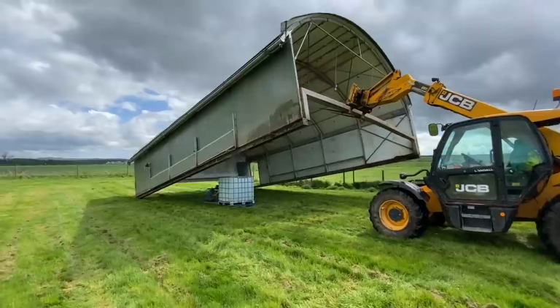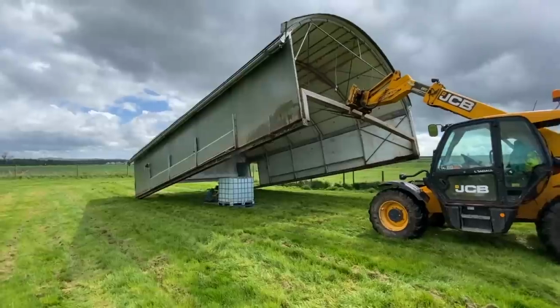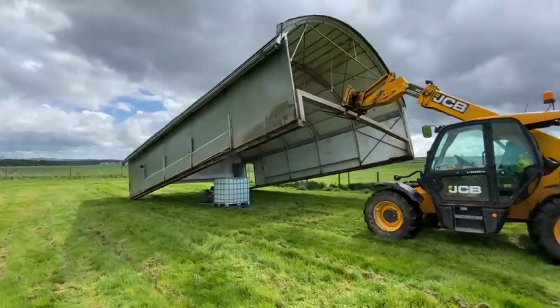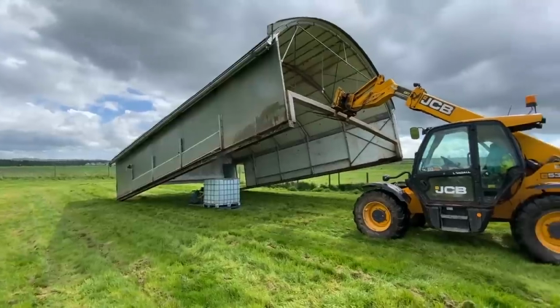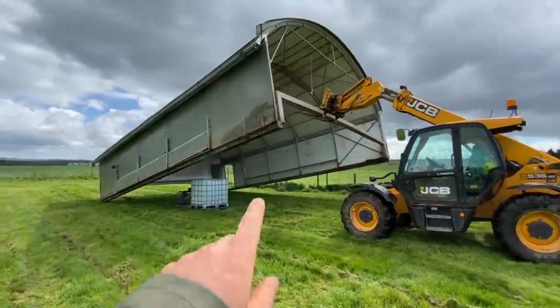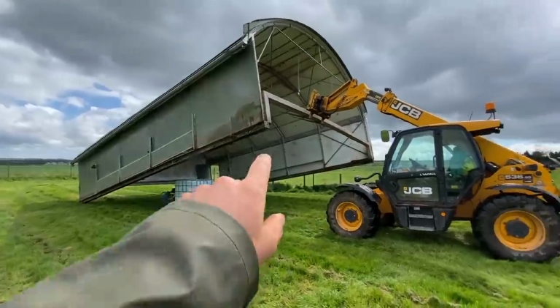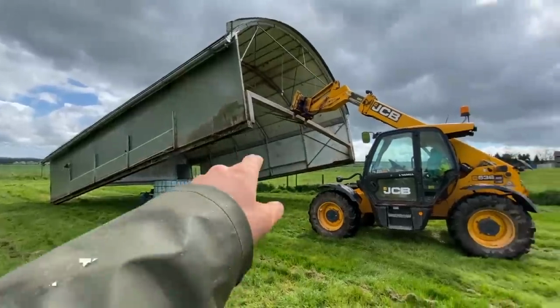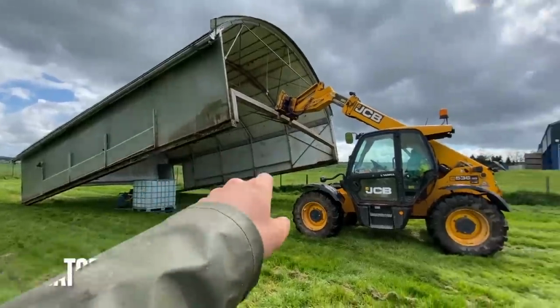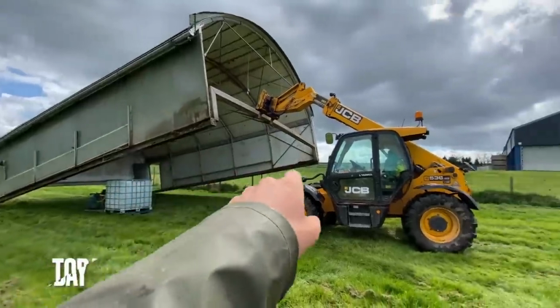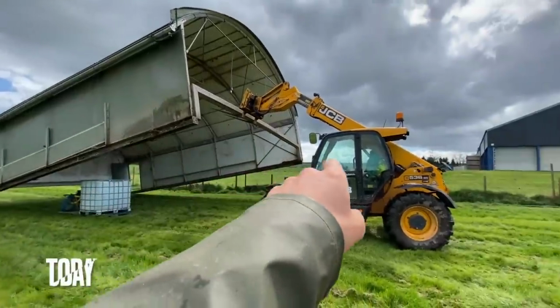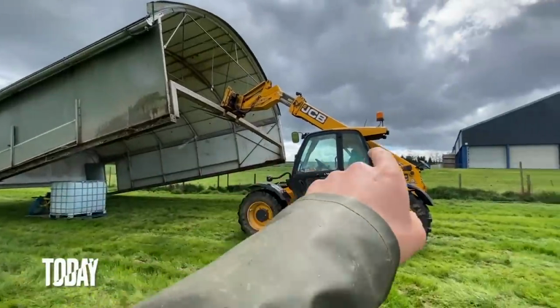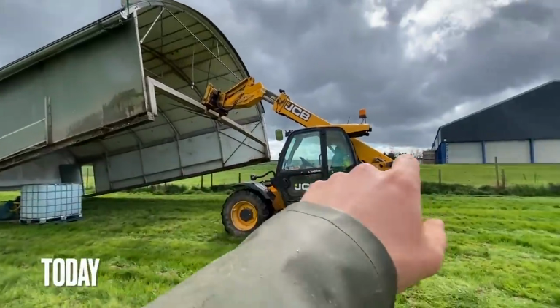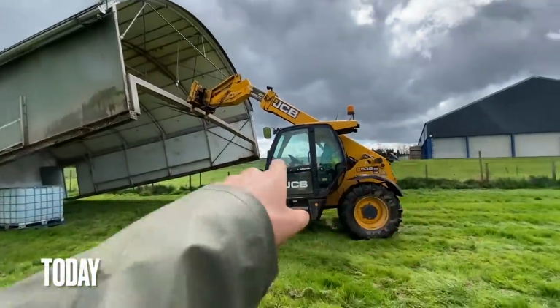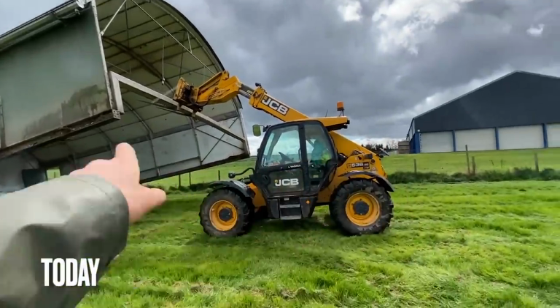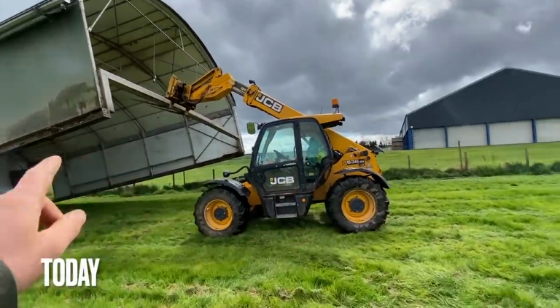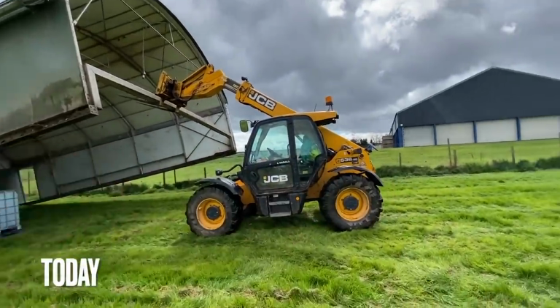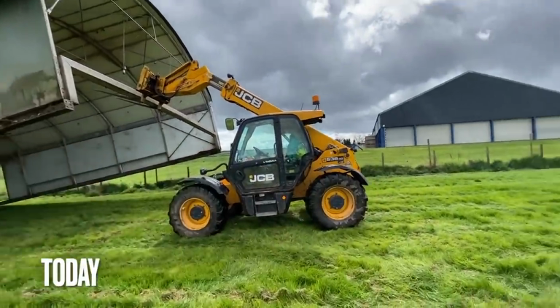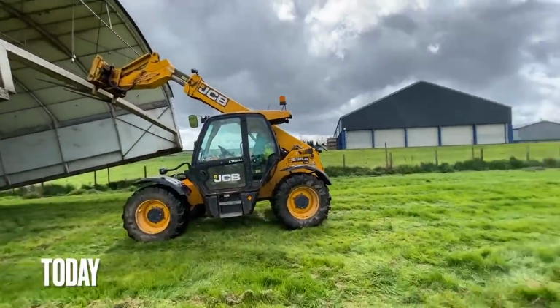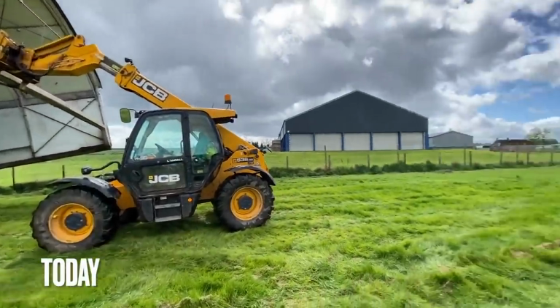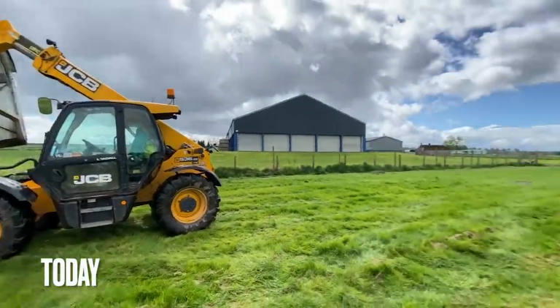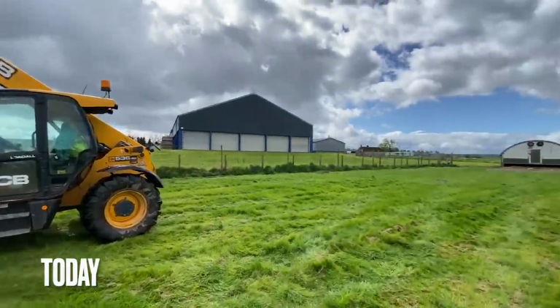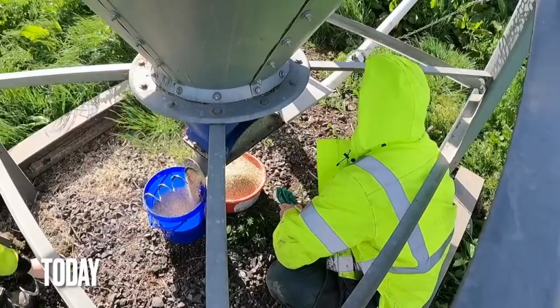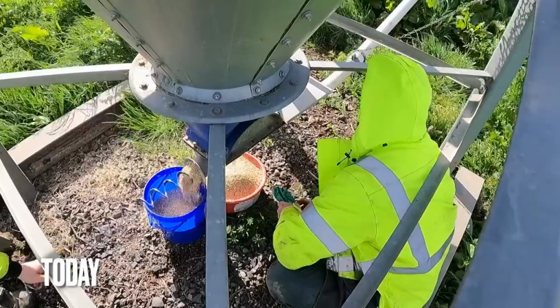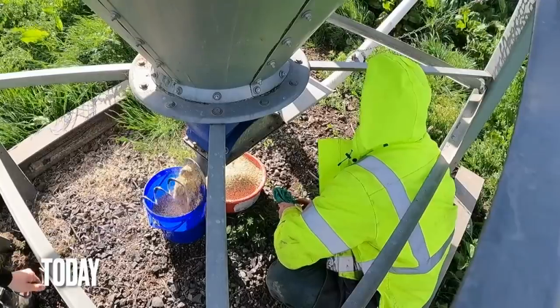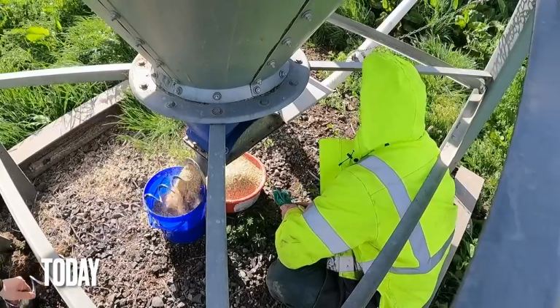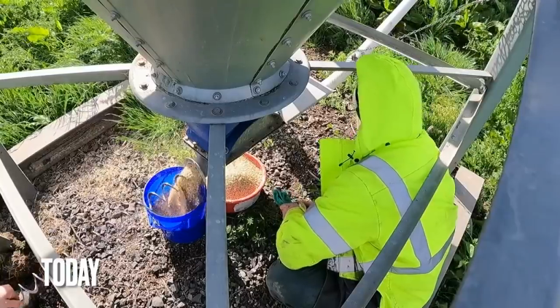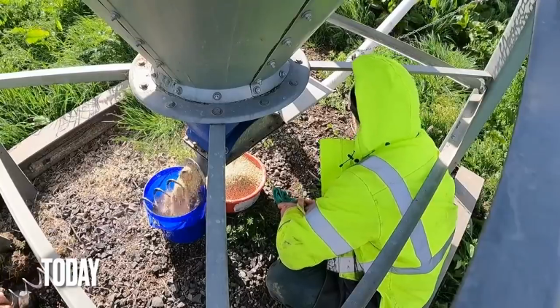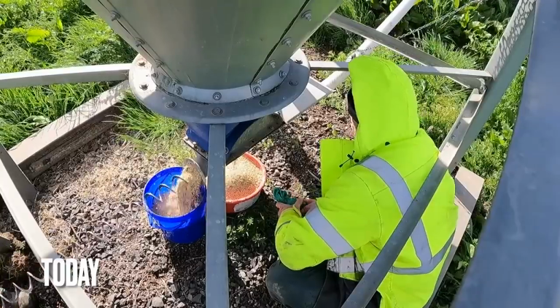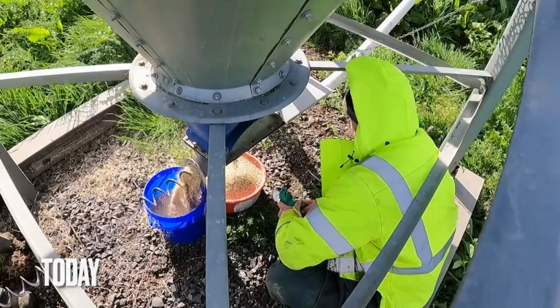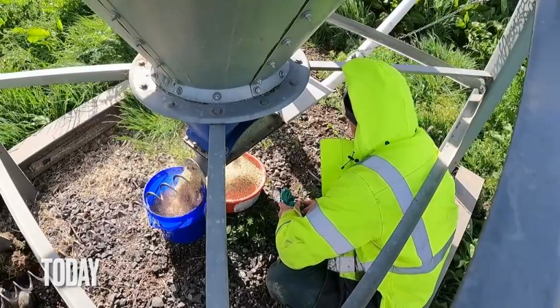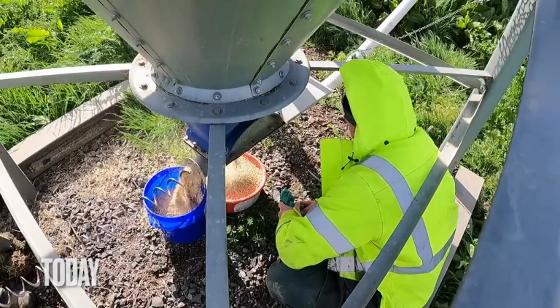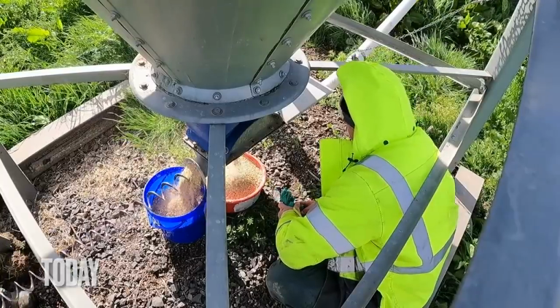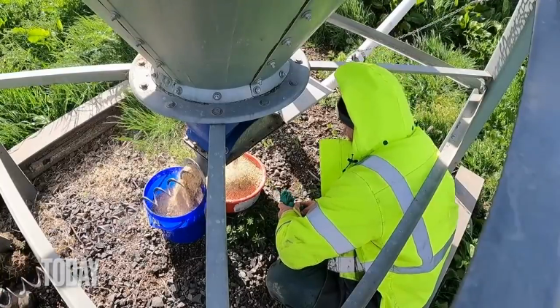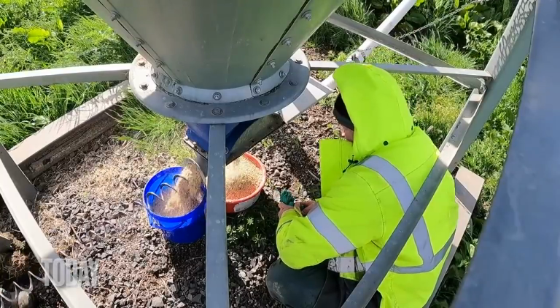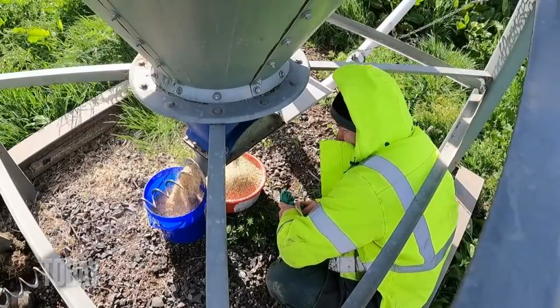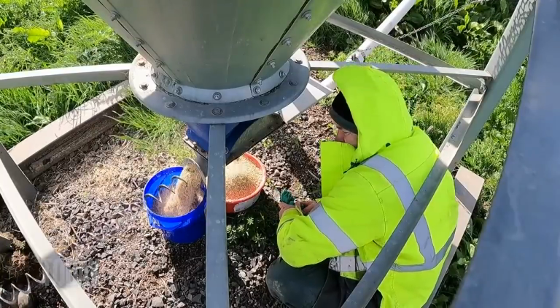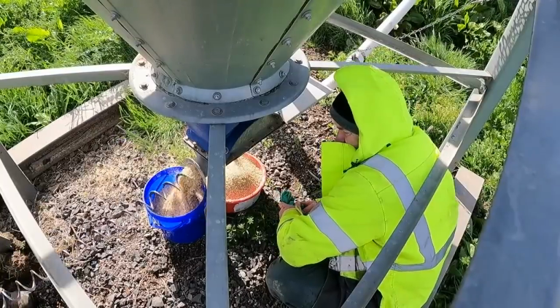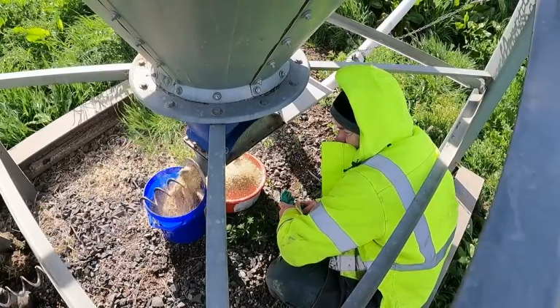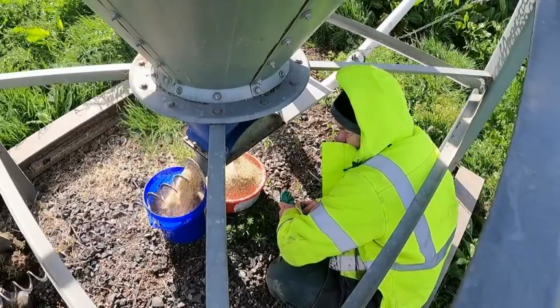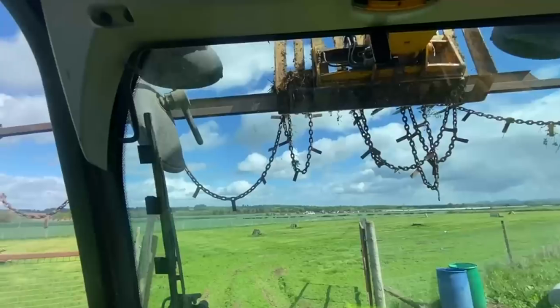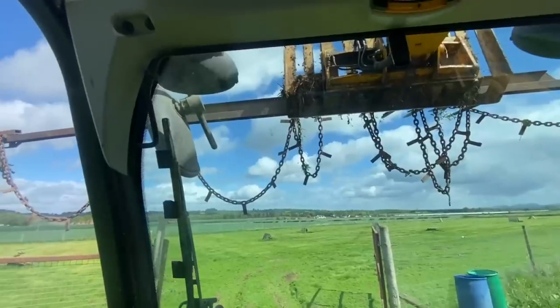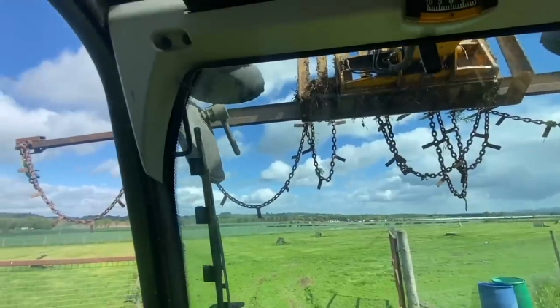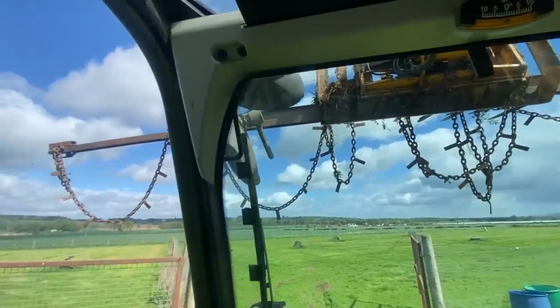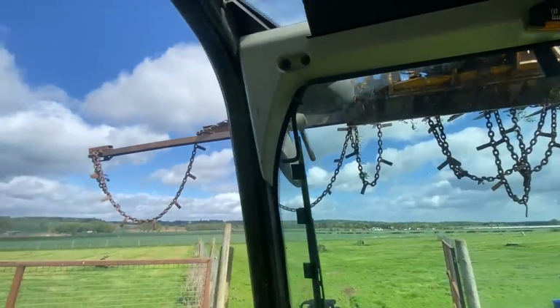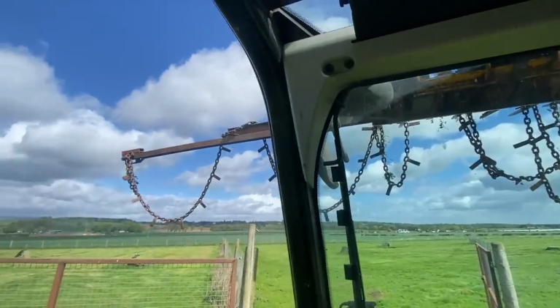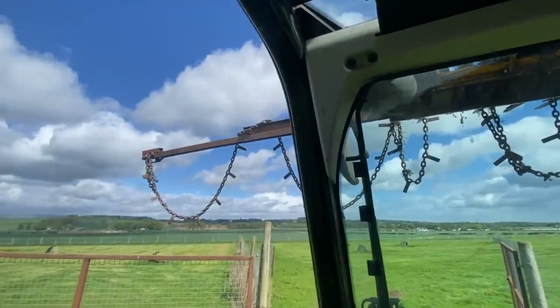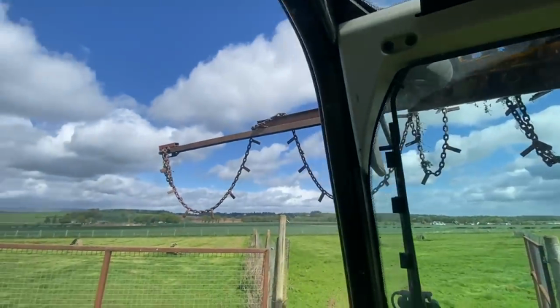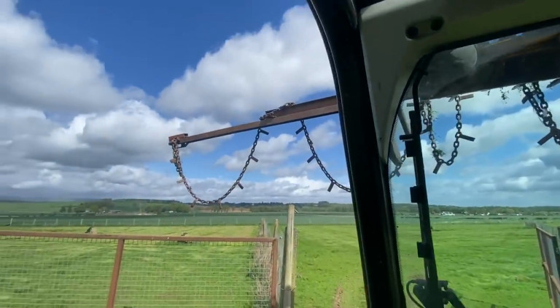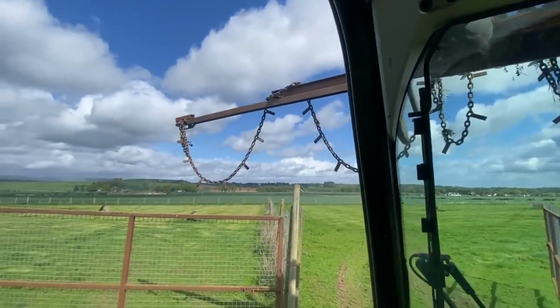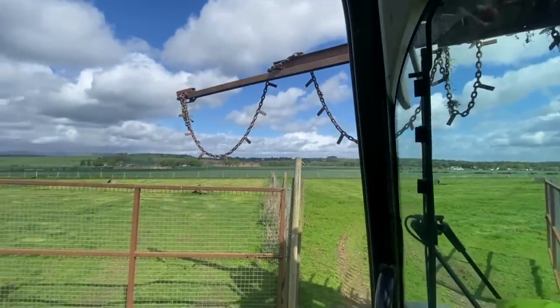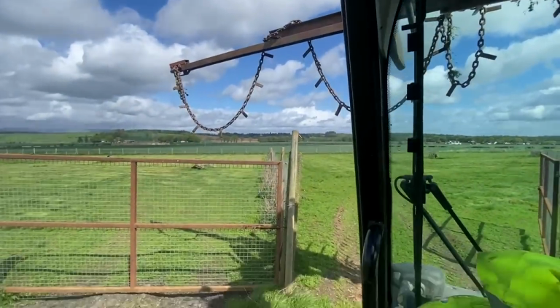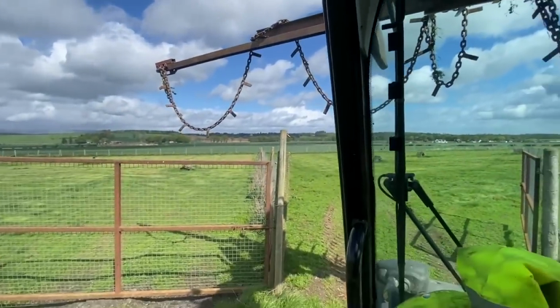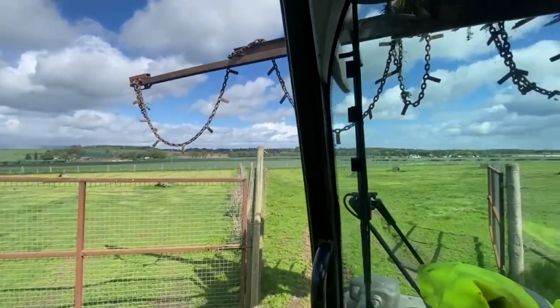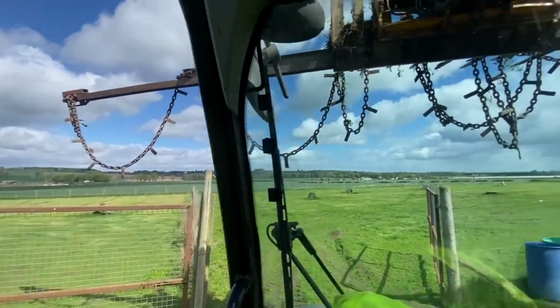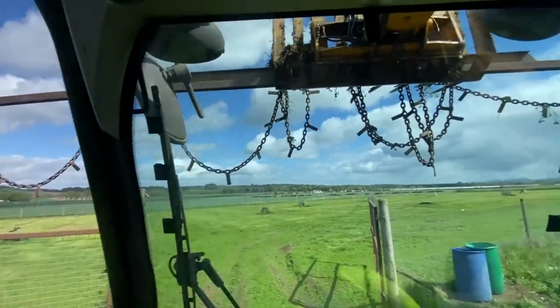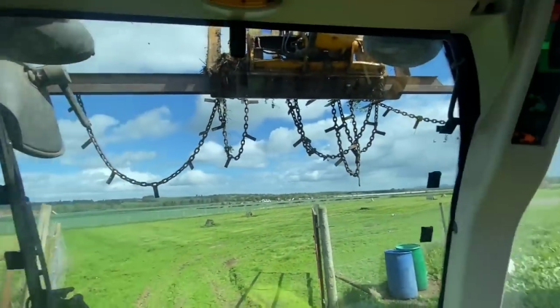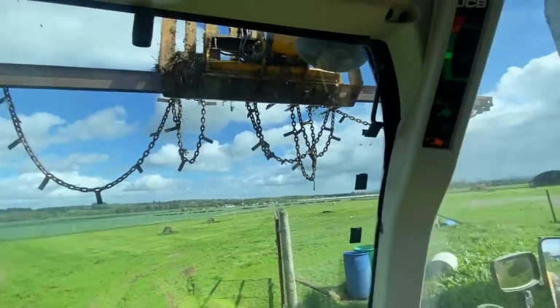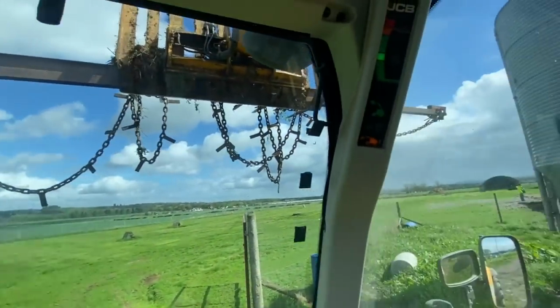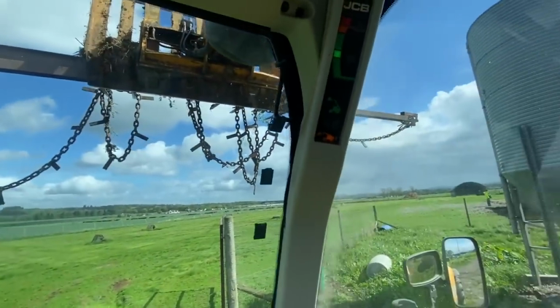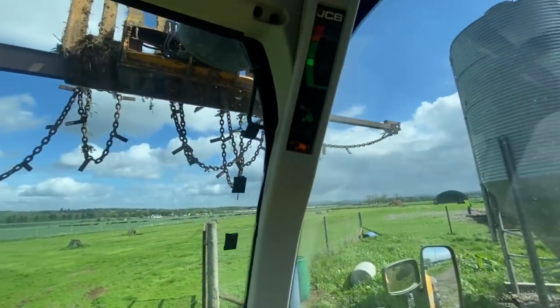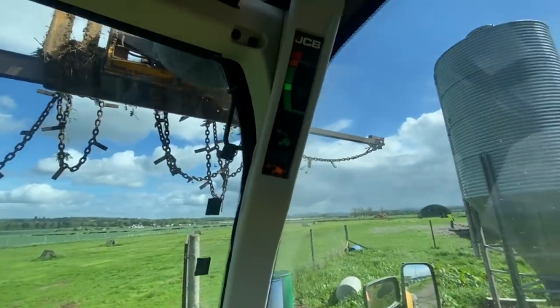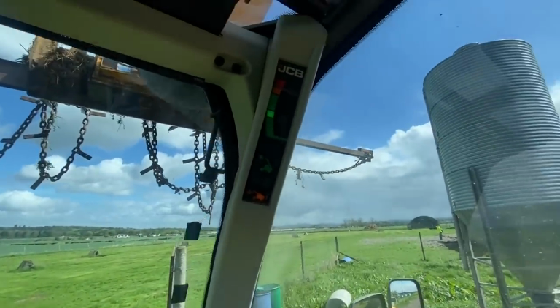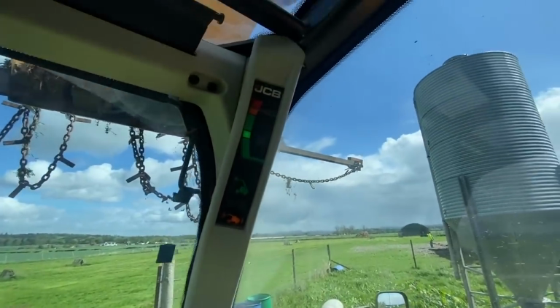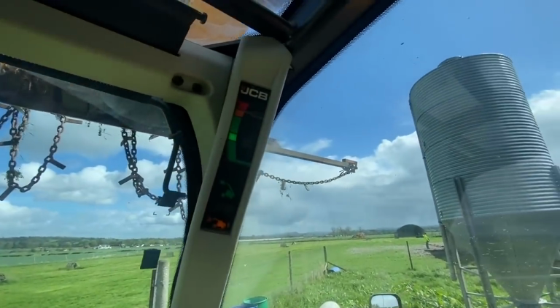That should be enough room to get the other forklift in. Just need to get through this gate without dropping the thing.